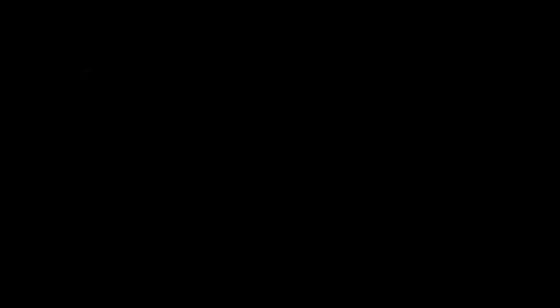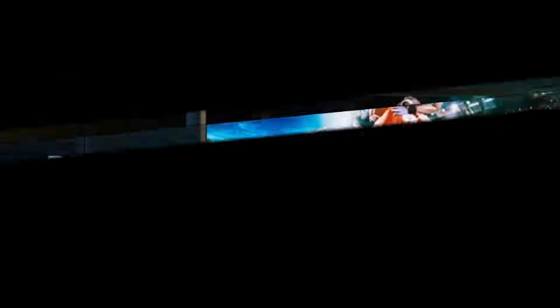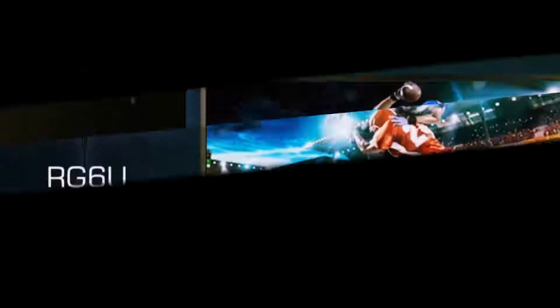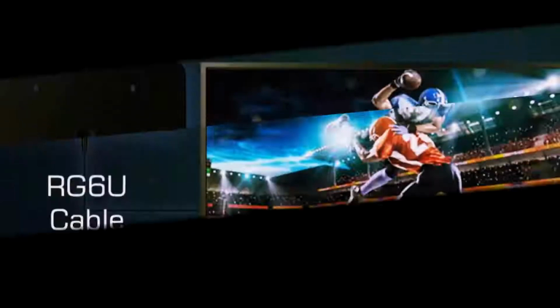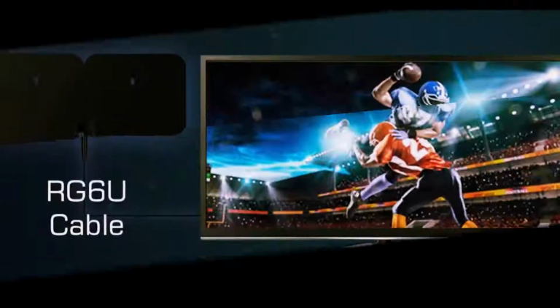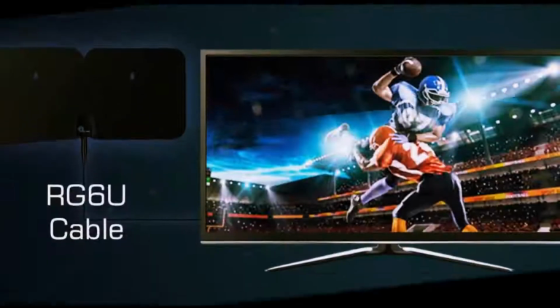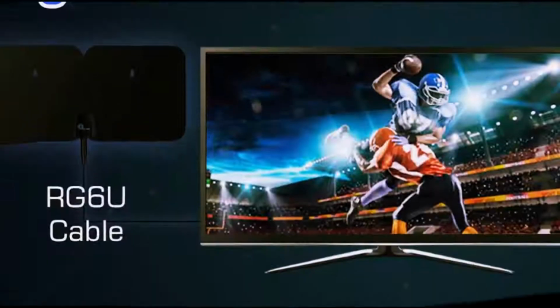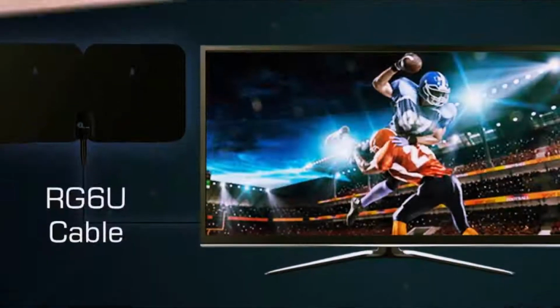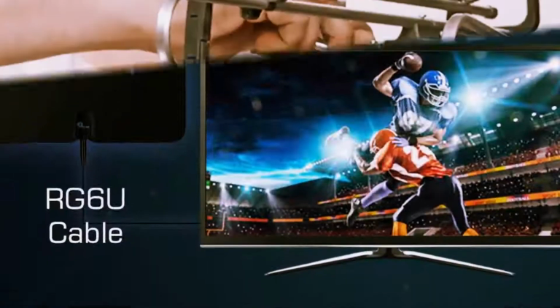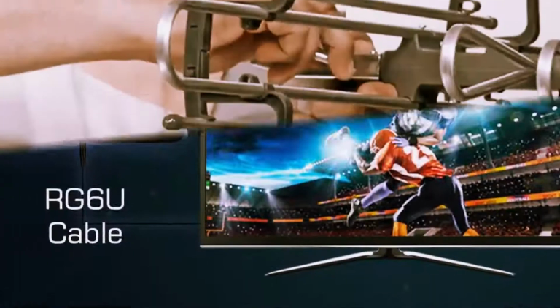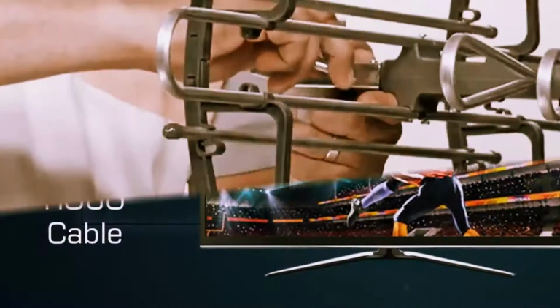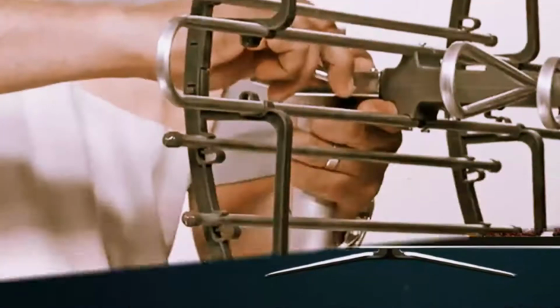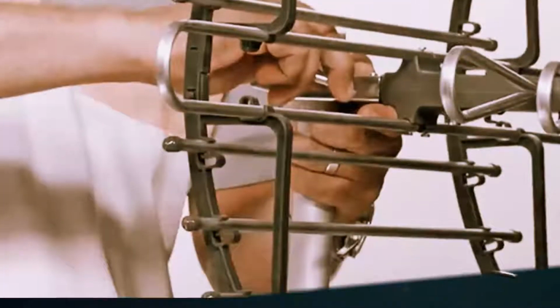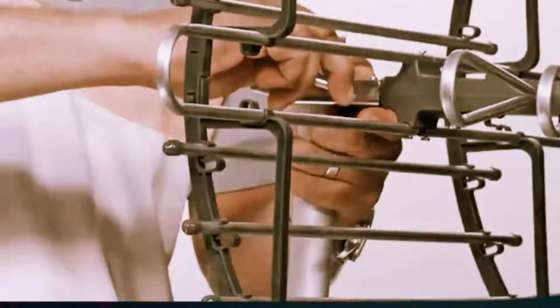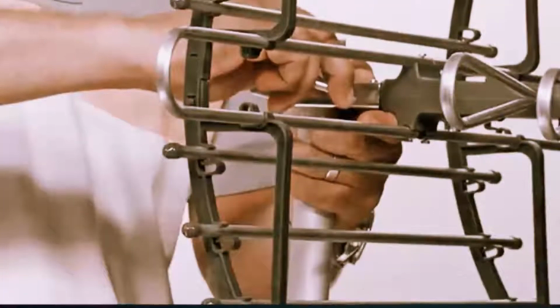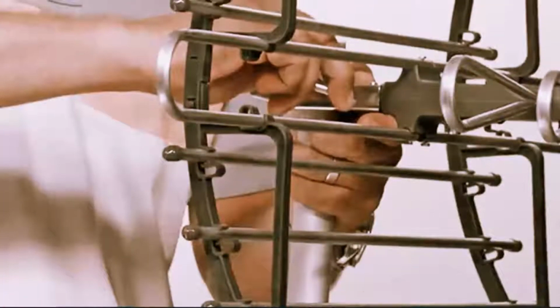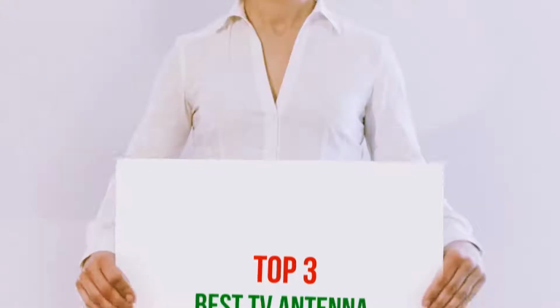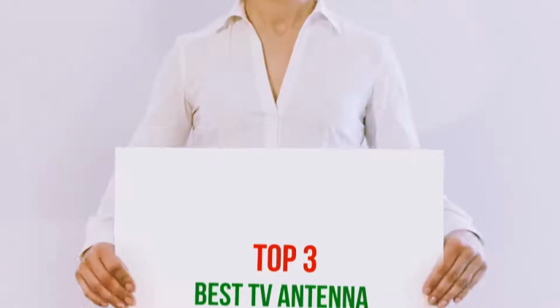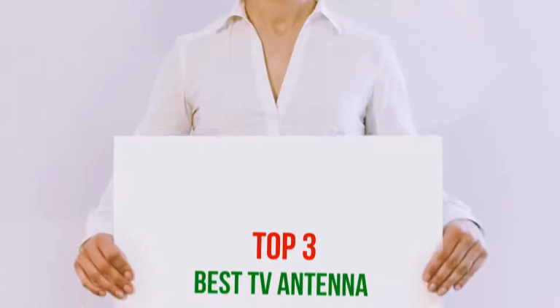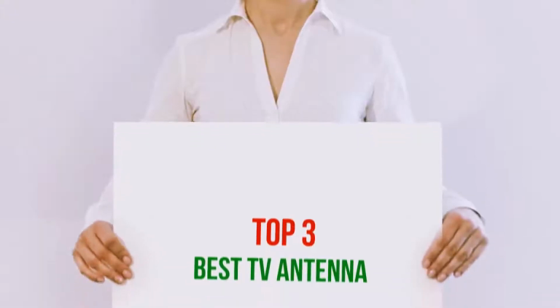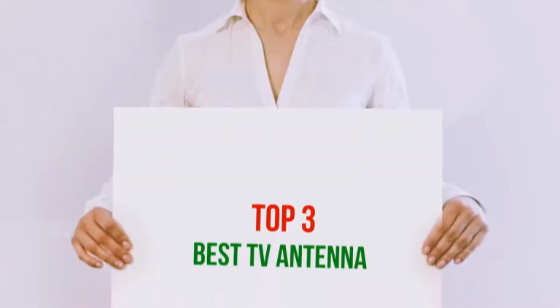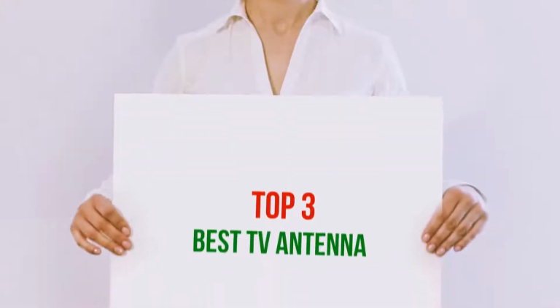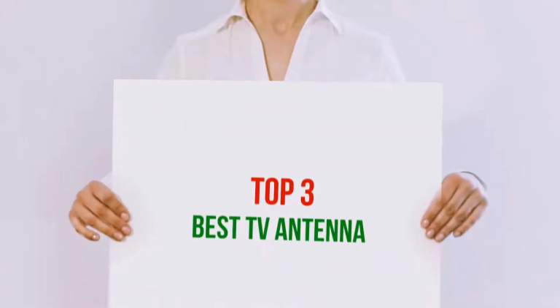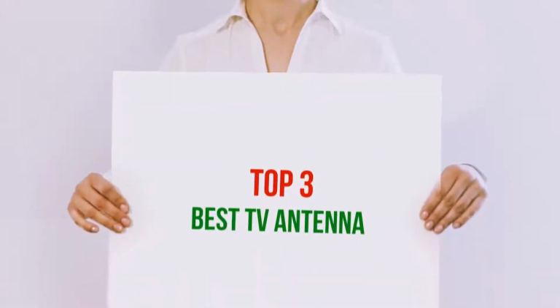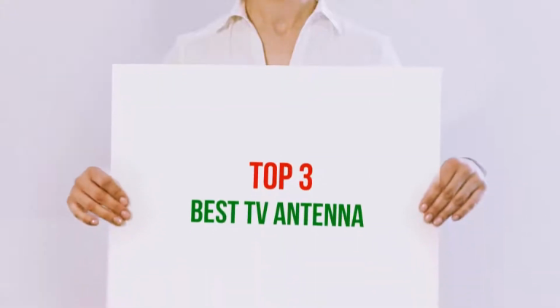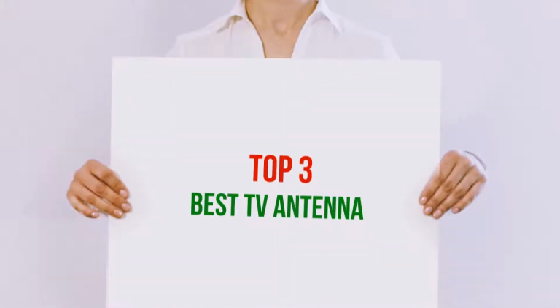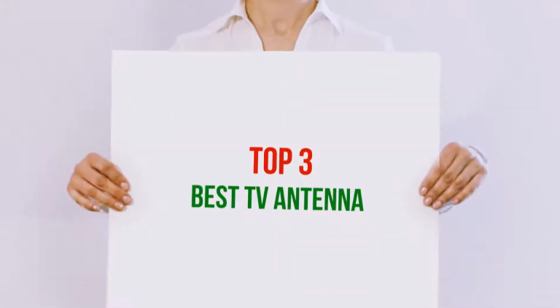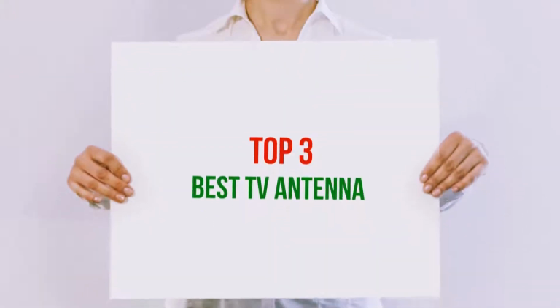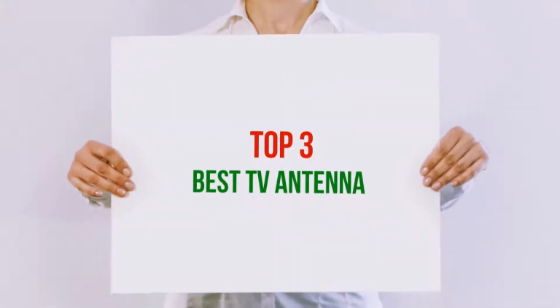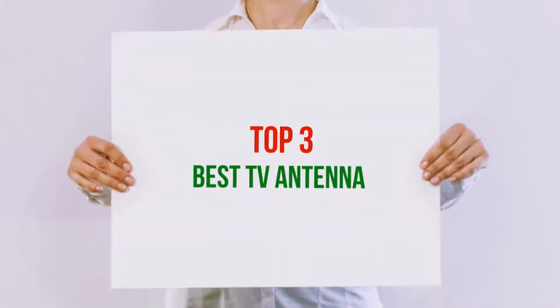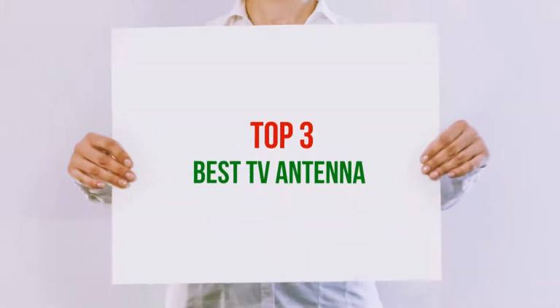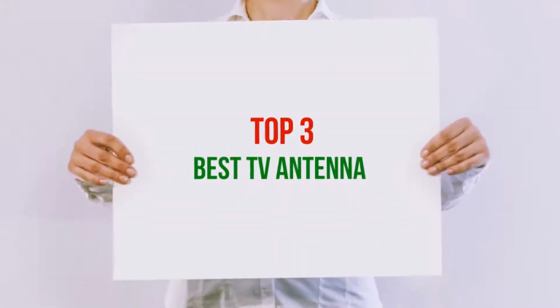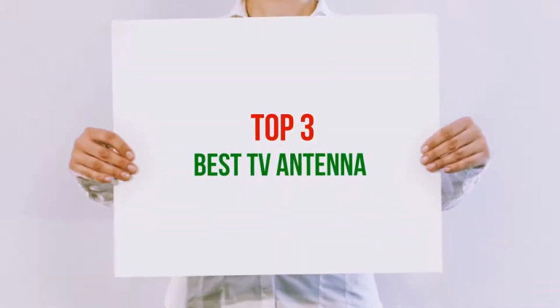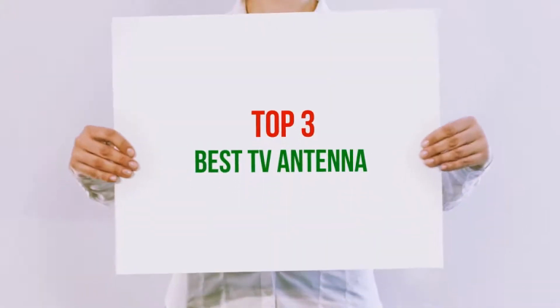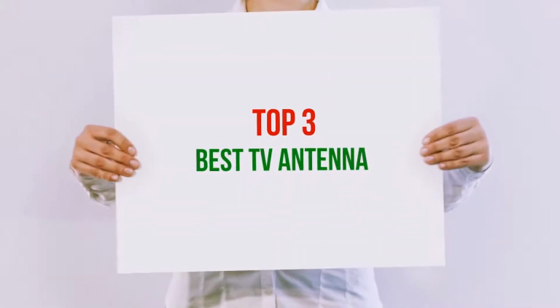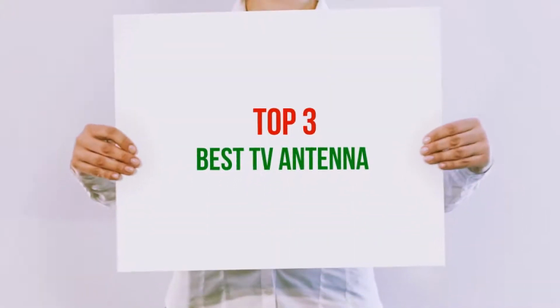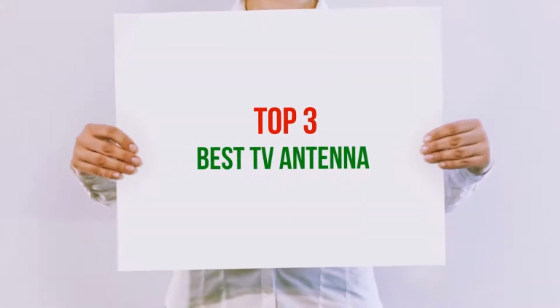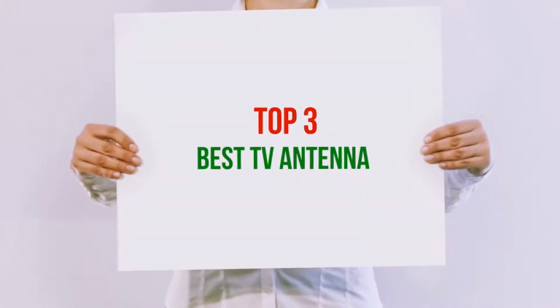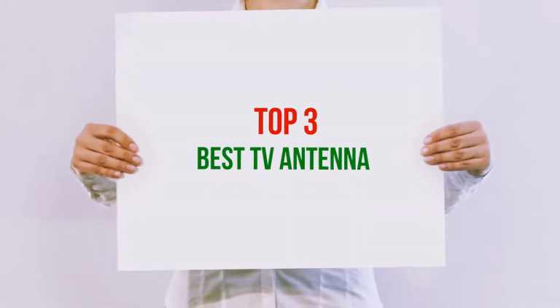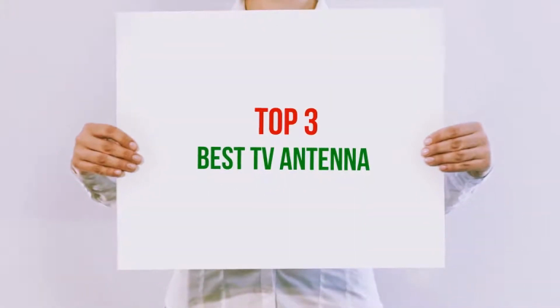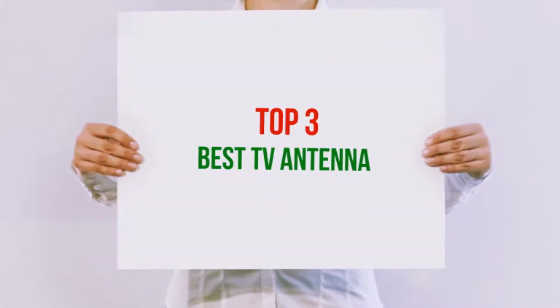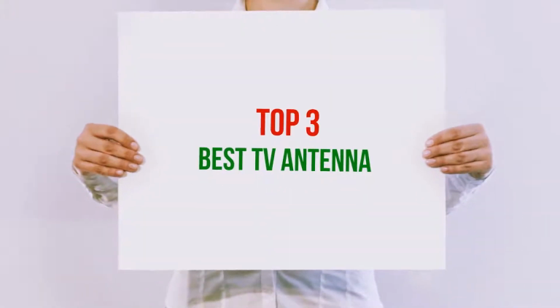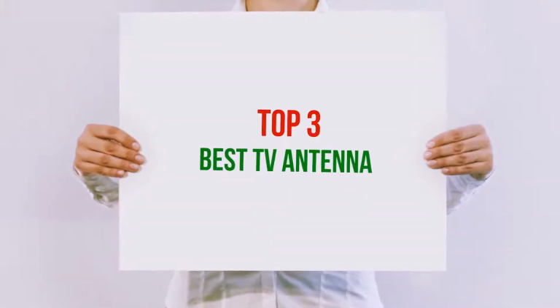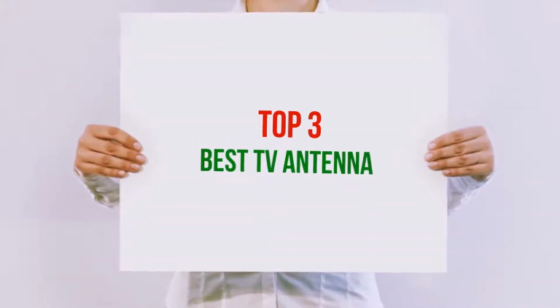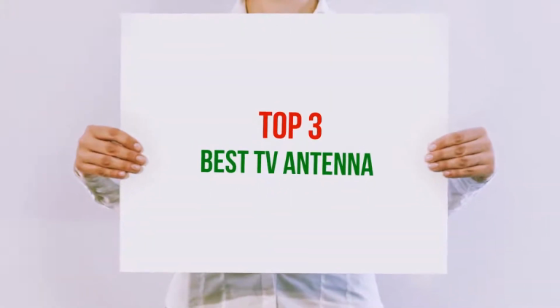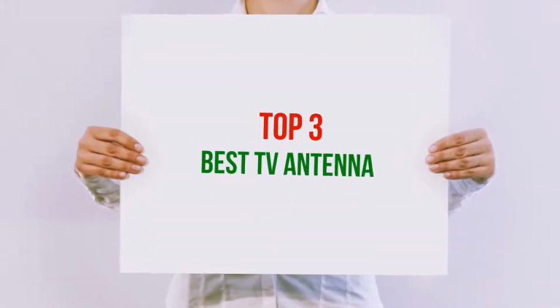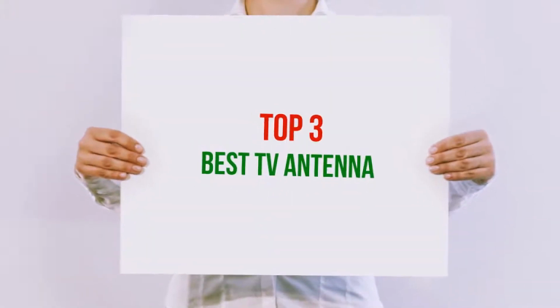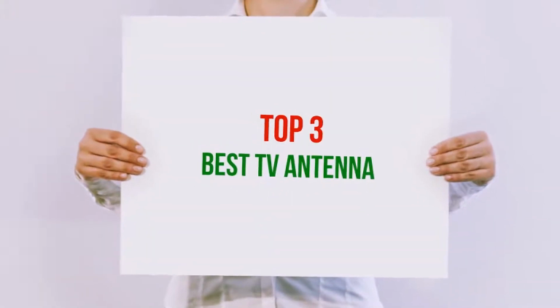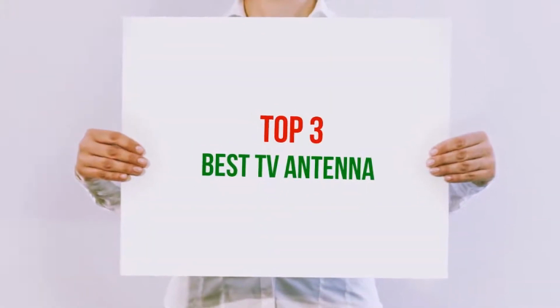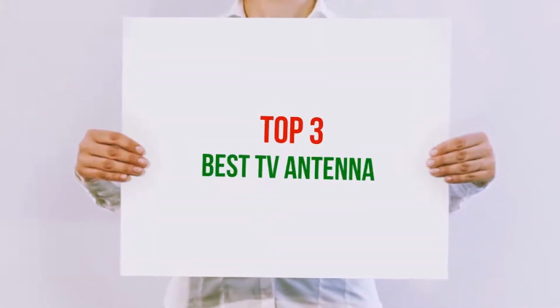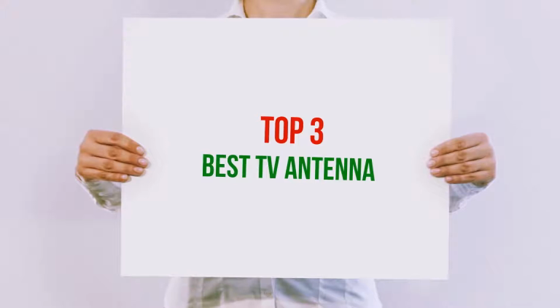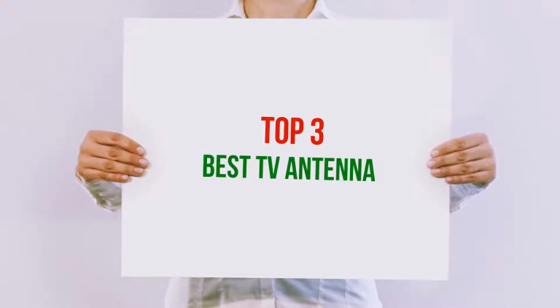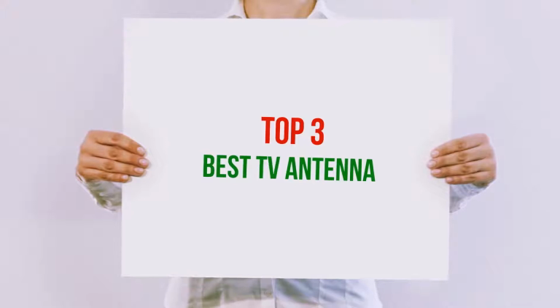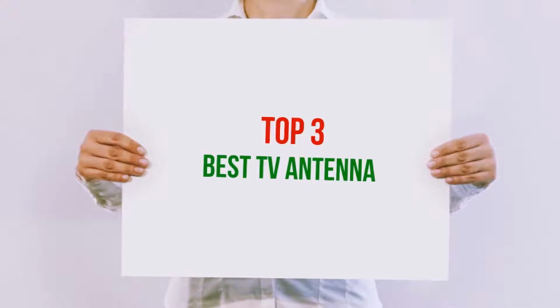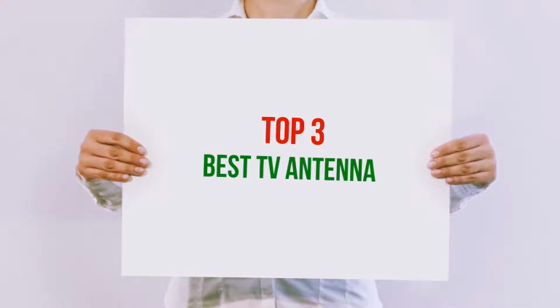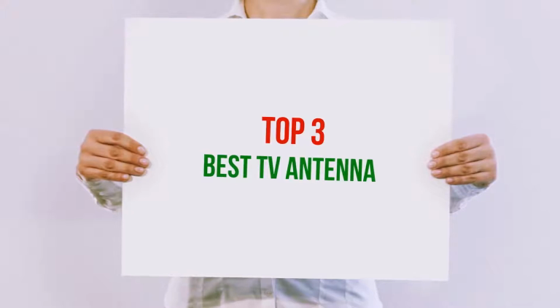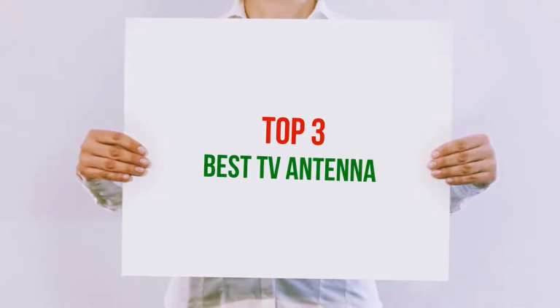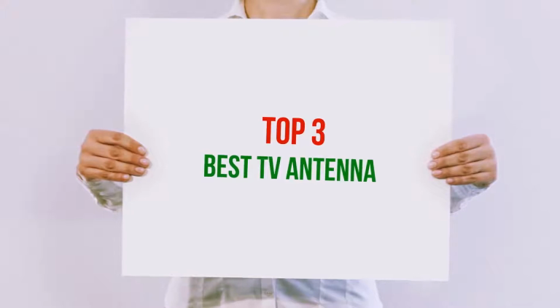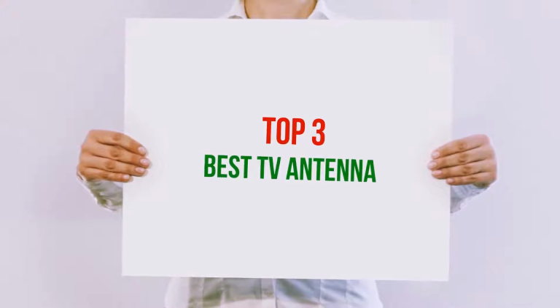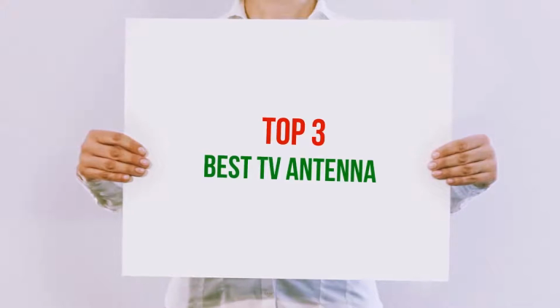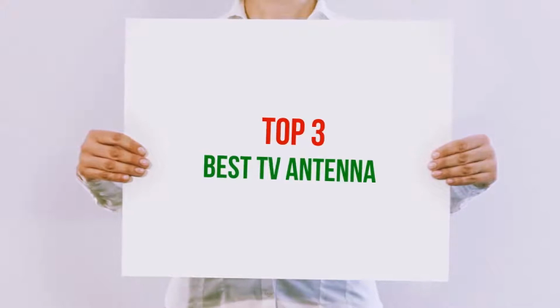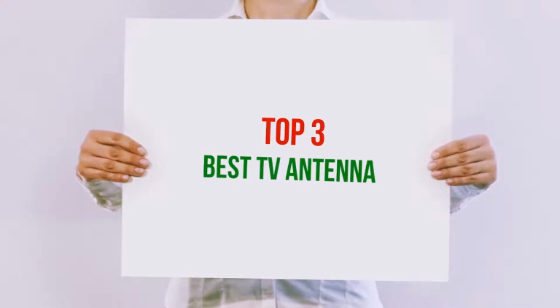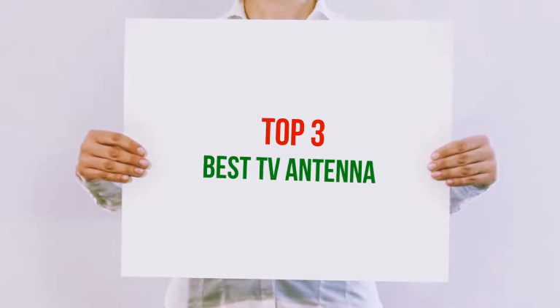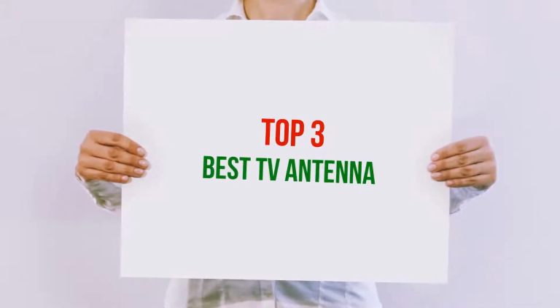Hi guys, welcome back to my channel. In today's video, we're gonna check out the top 3 best TV antennas.